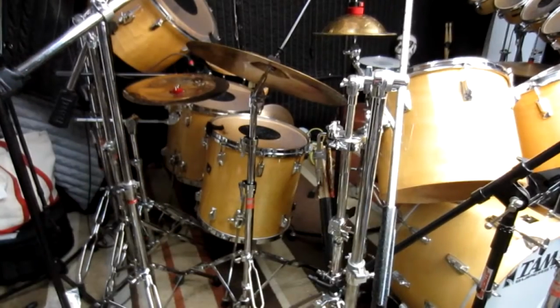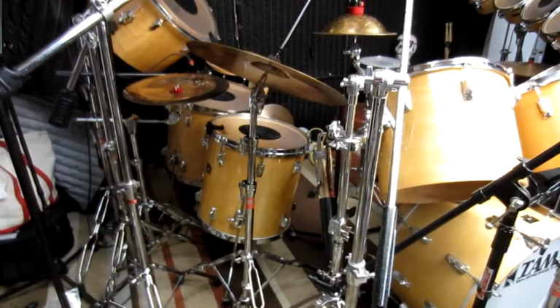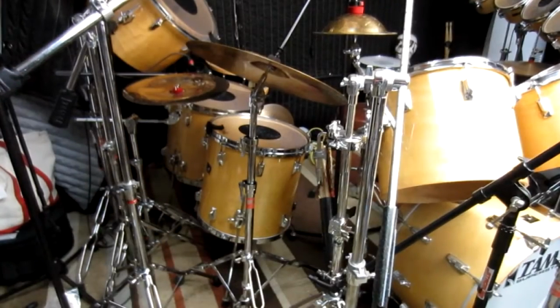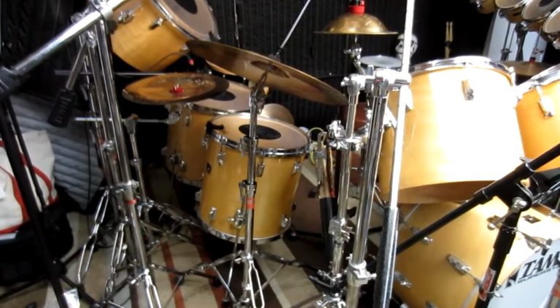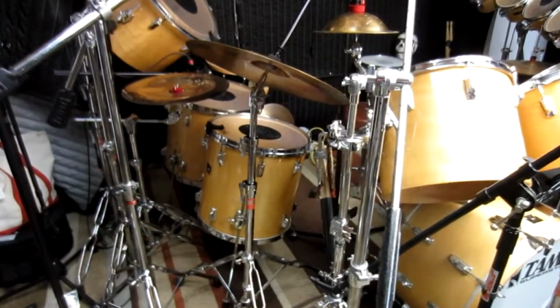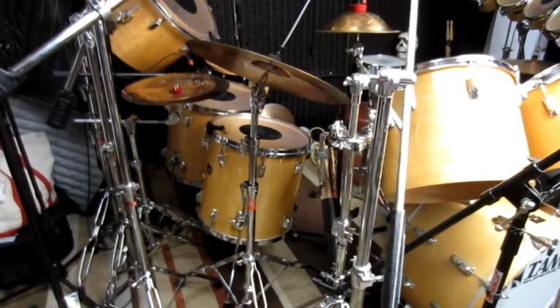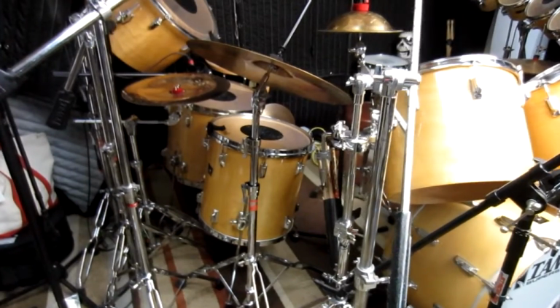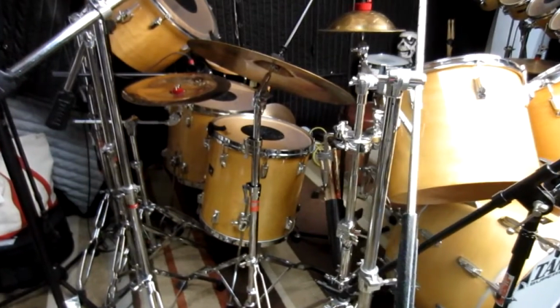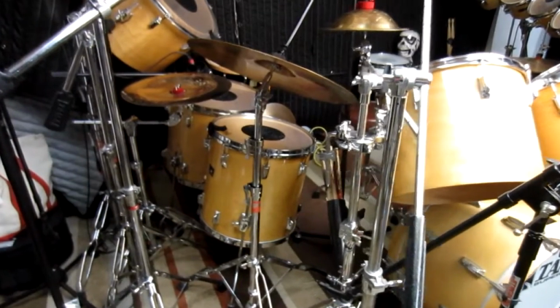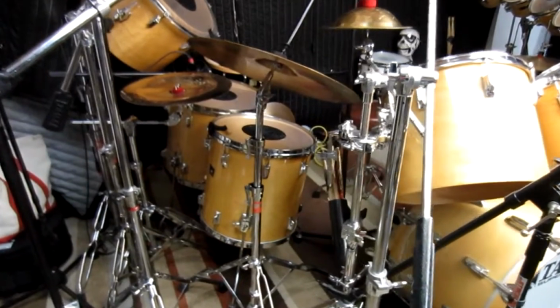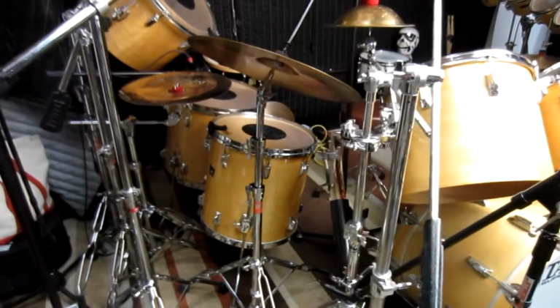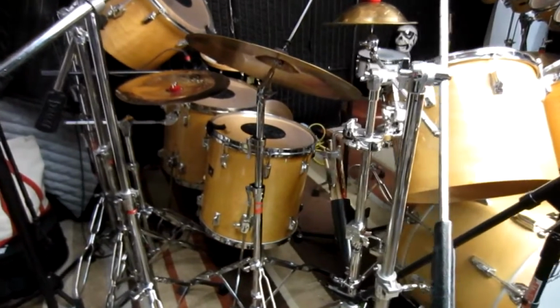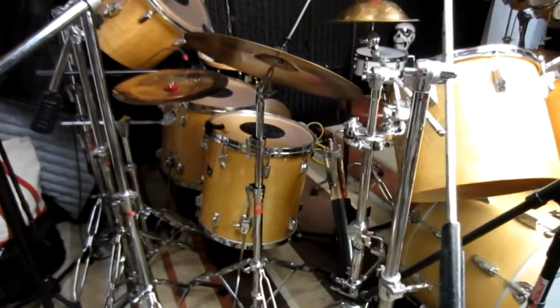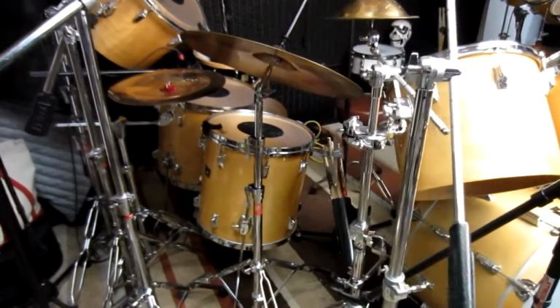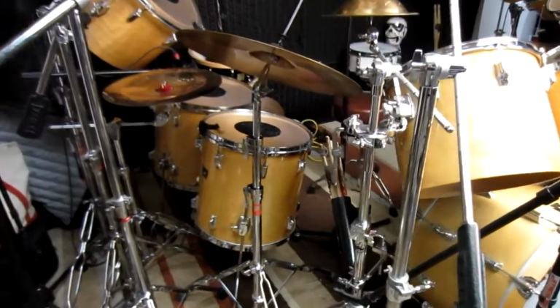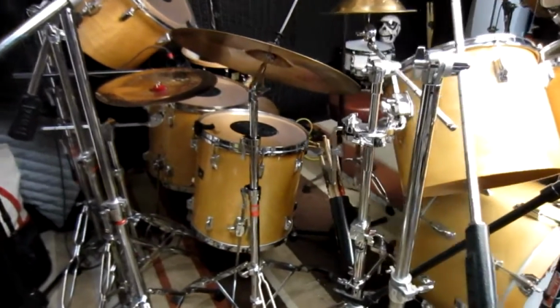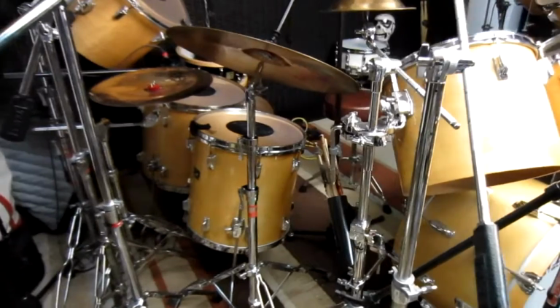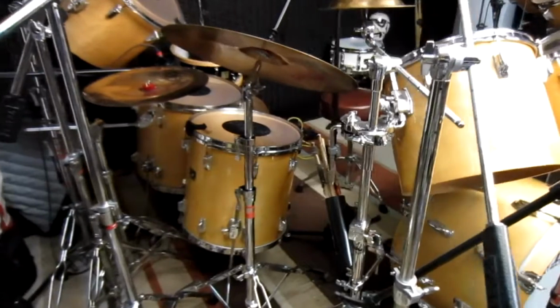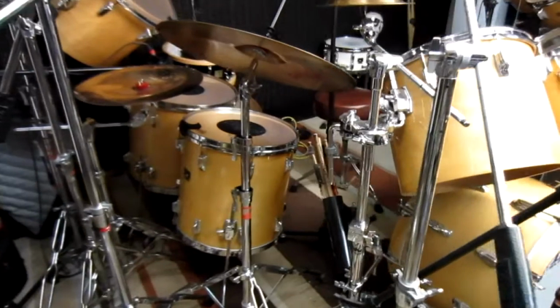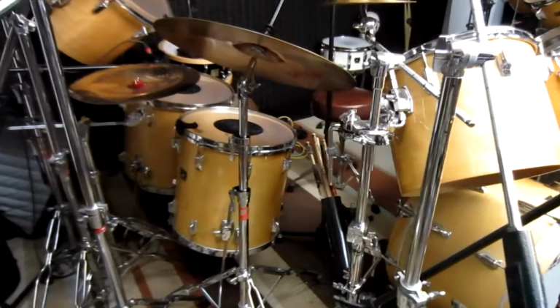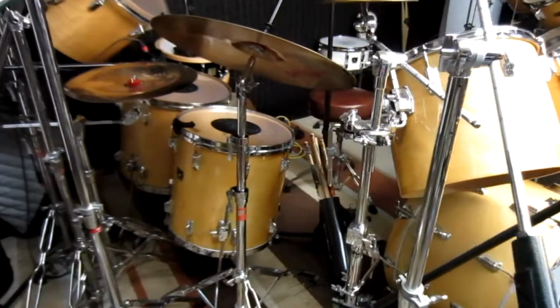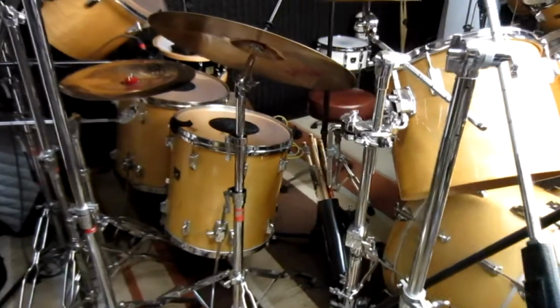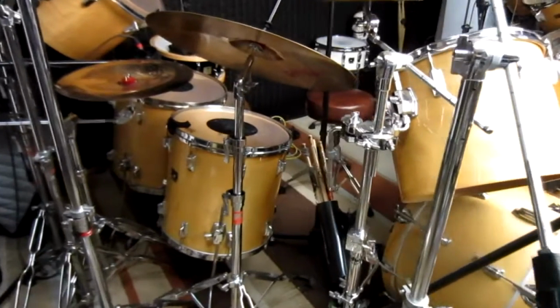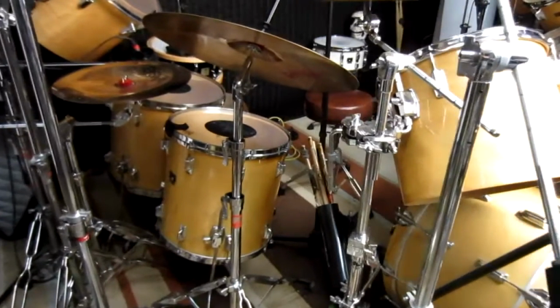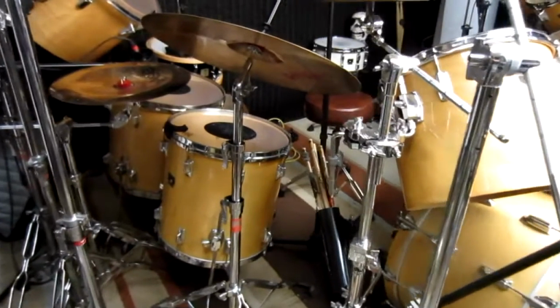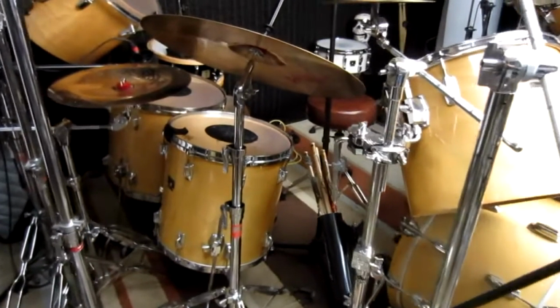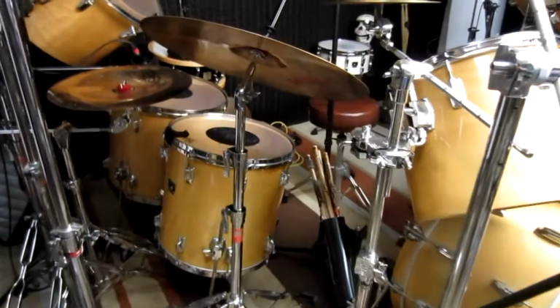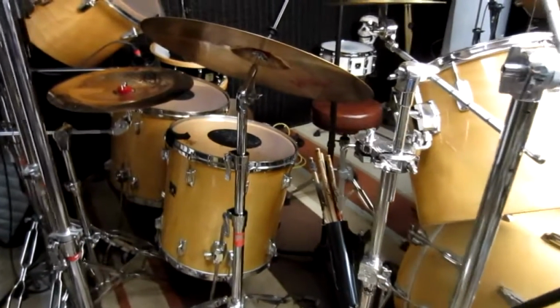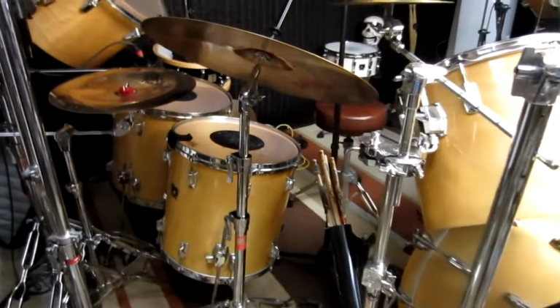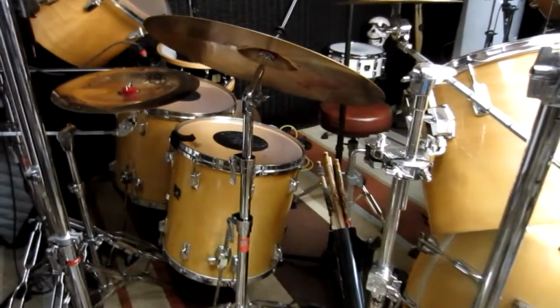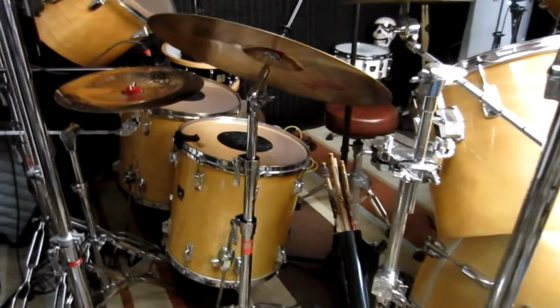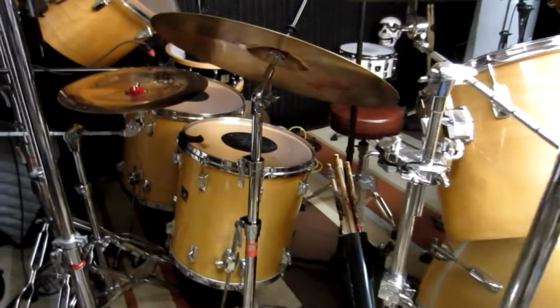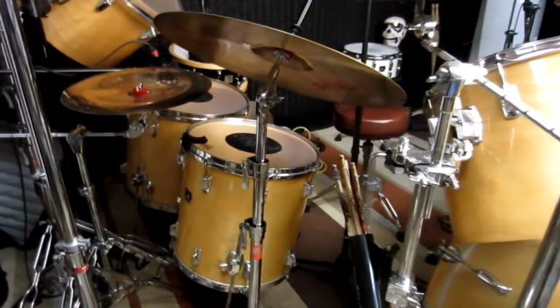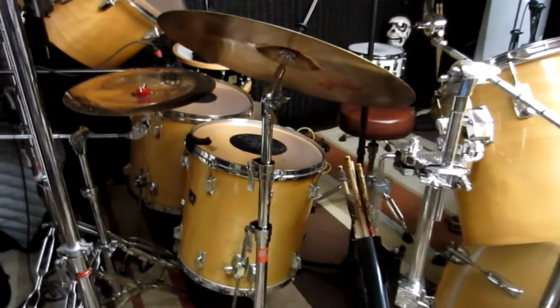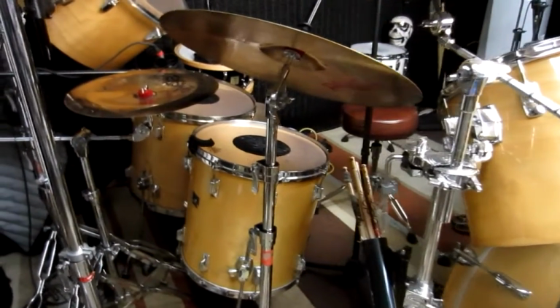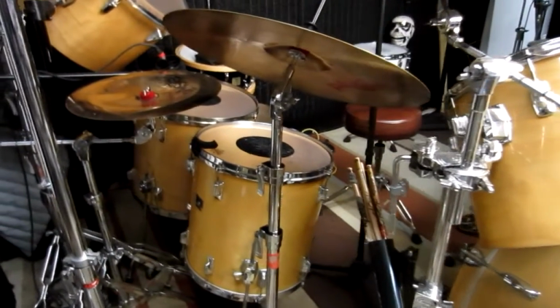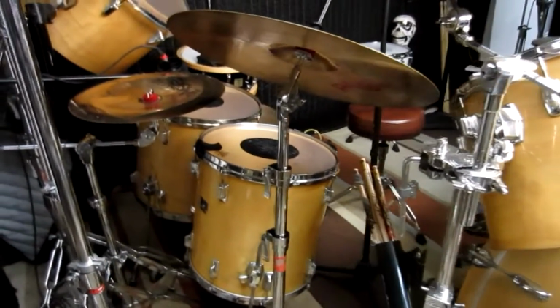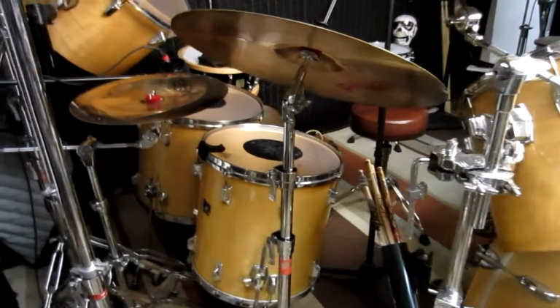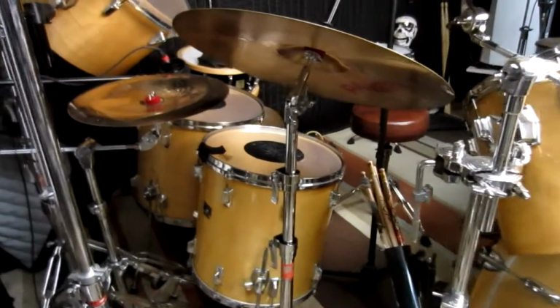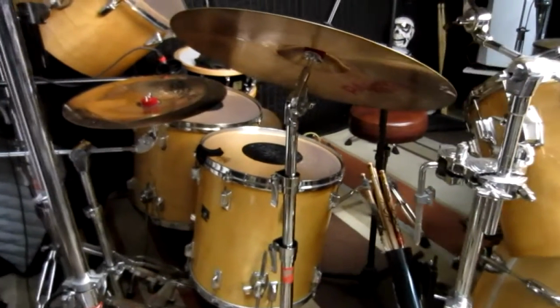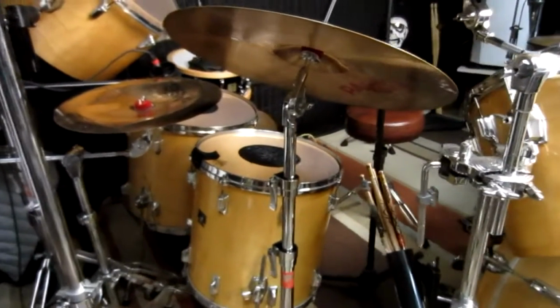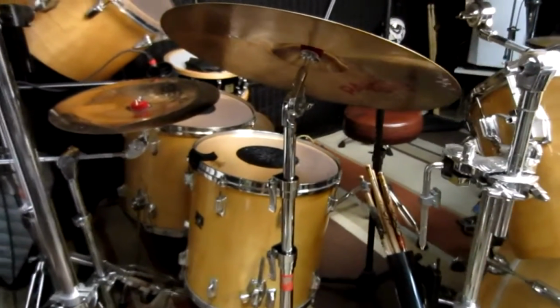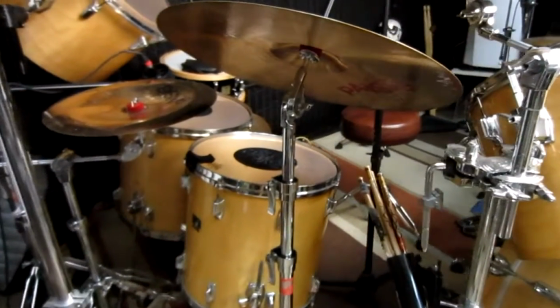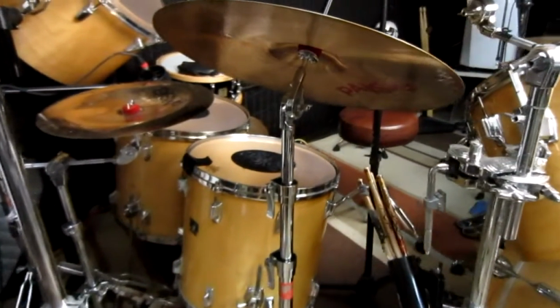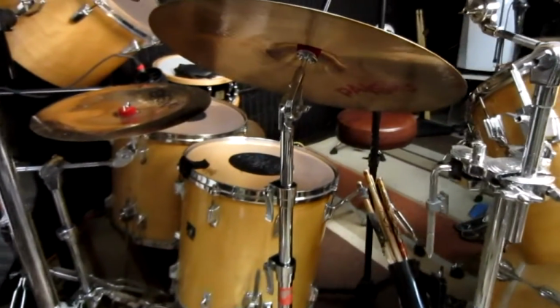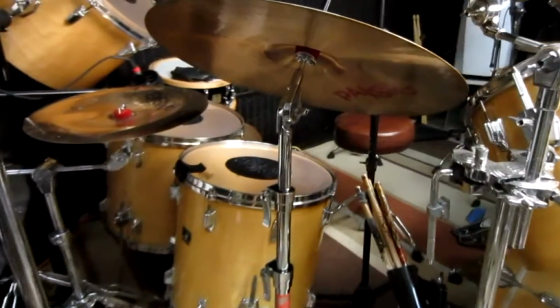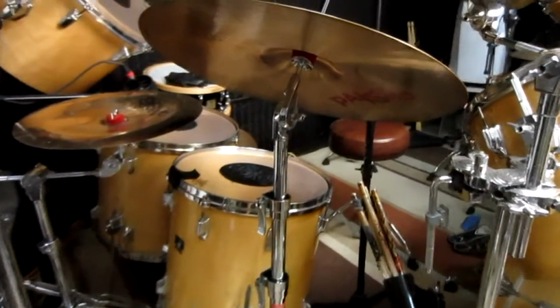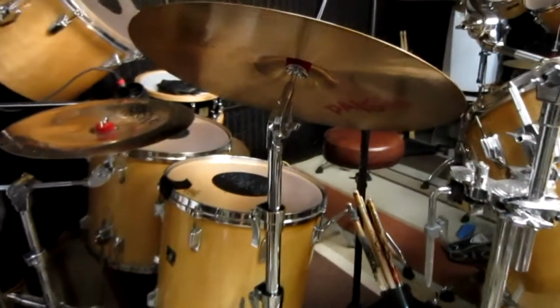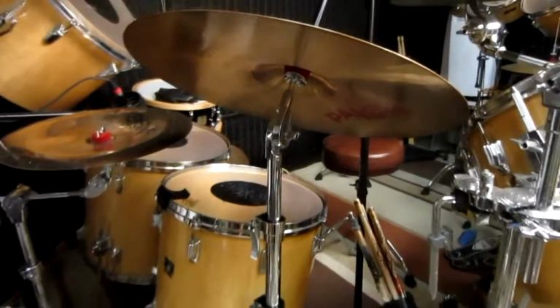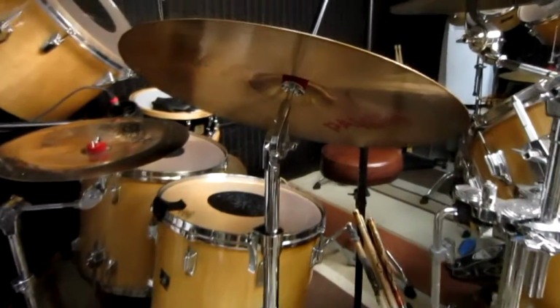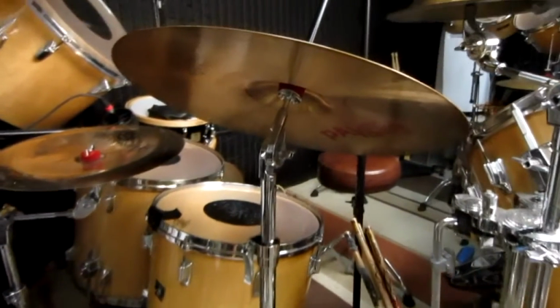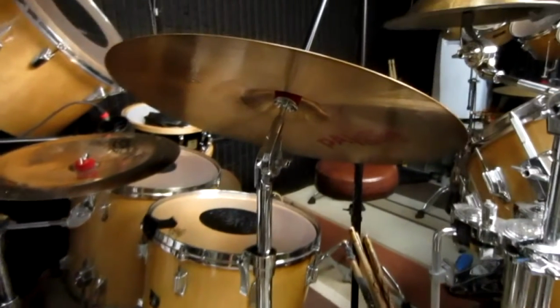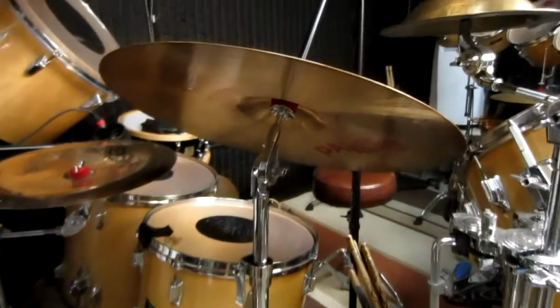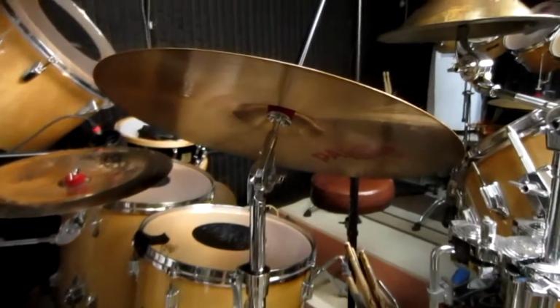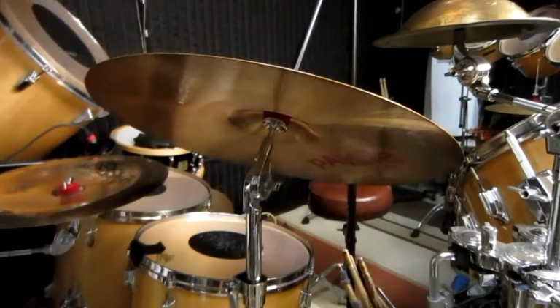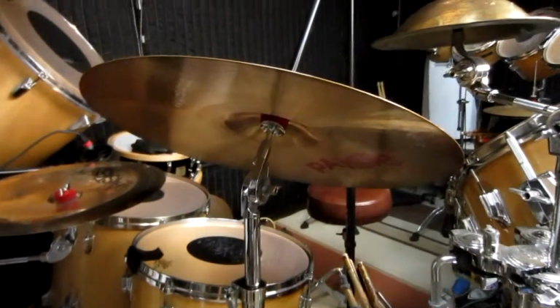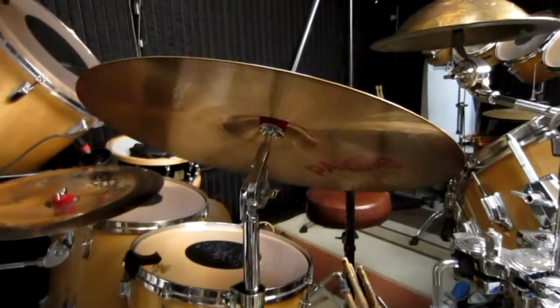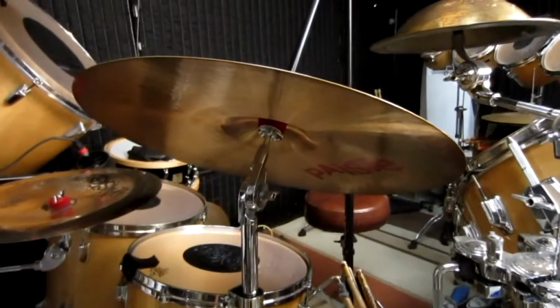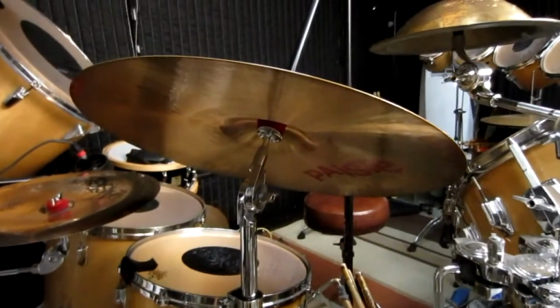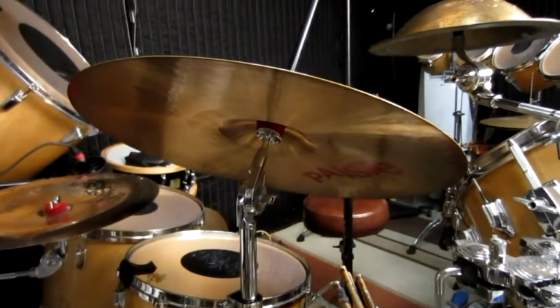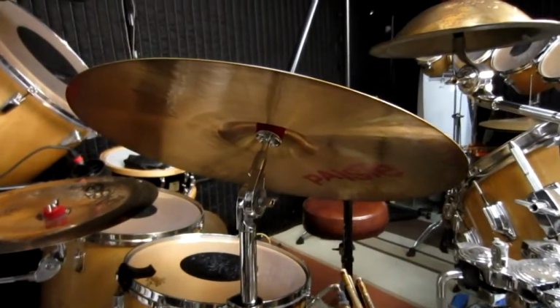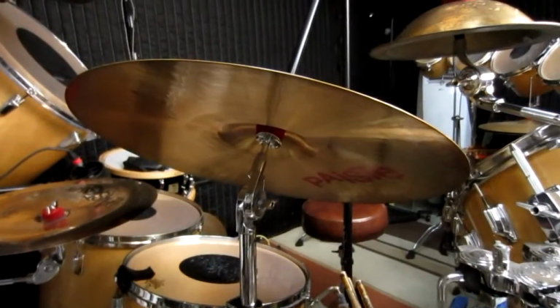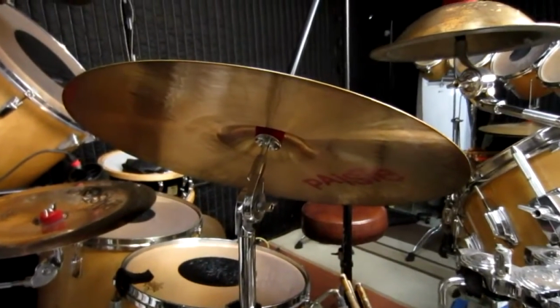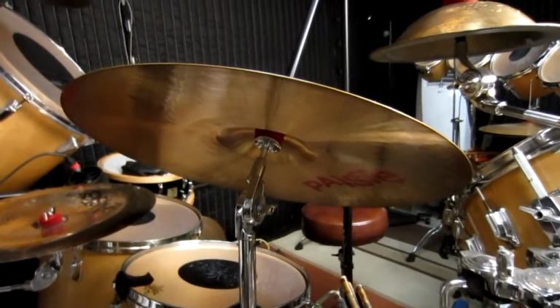So there you have it, a foolproof easy way to switch out cymbal stands.